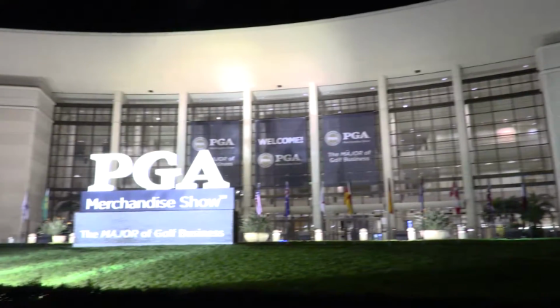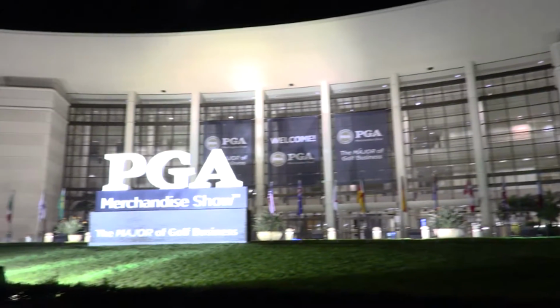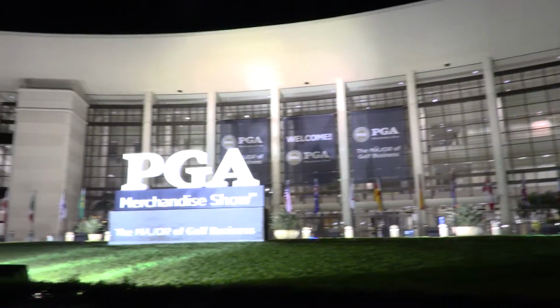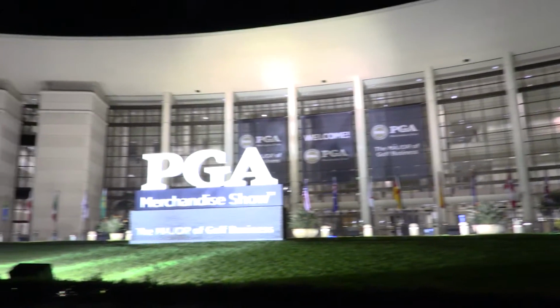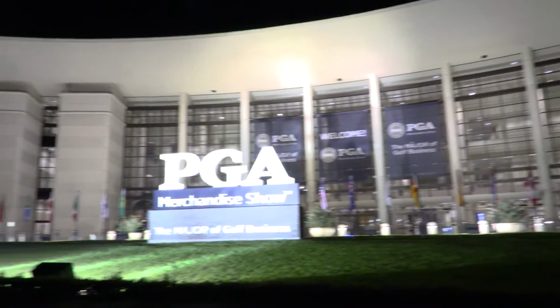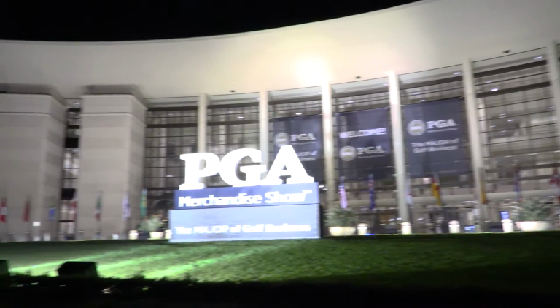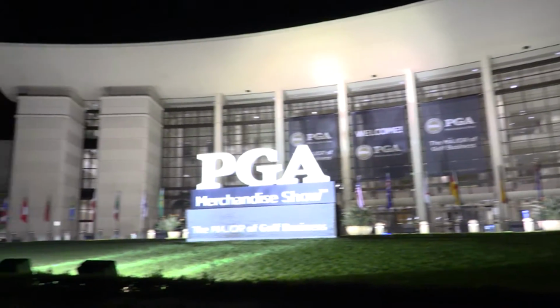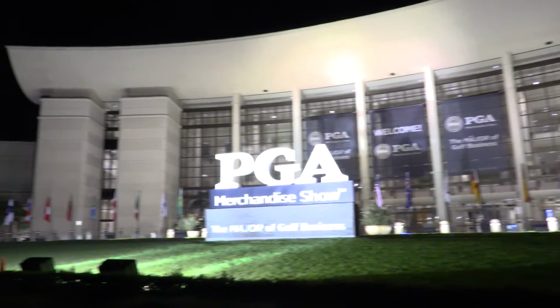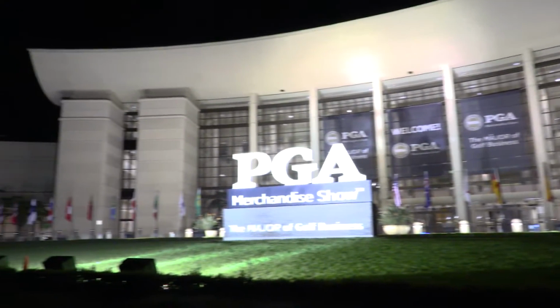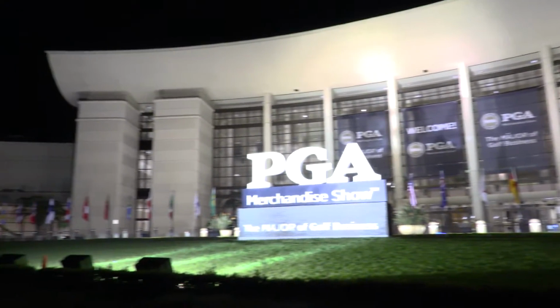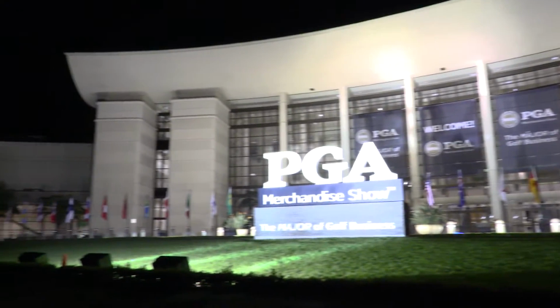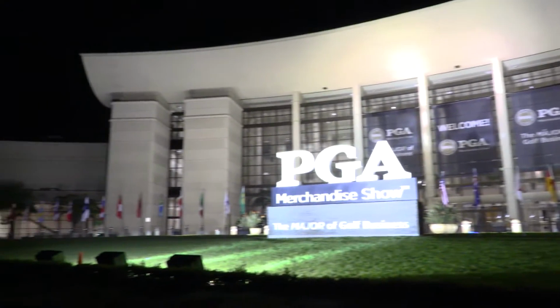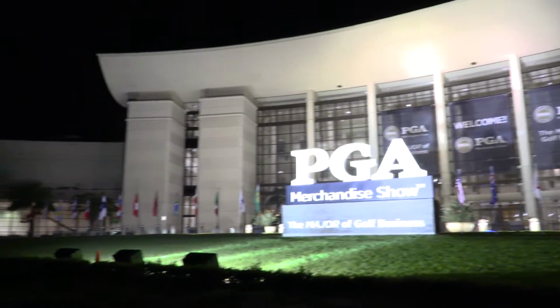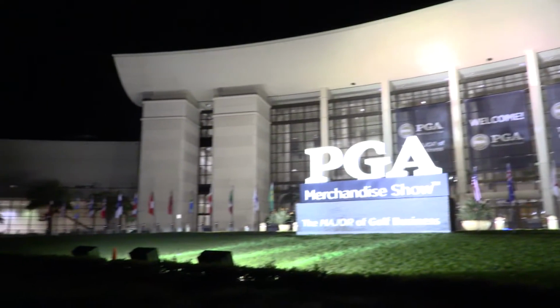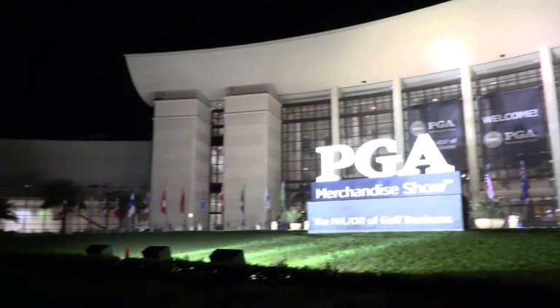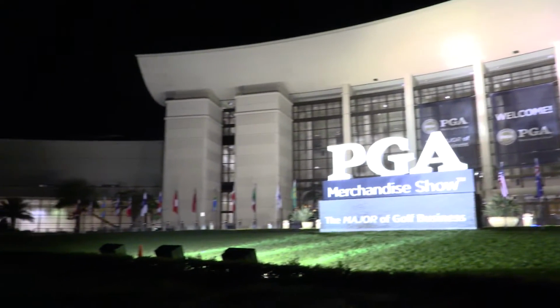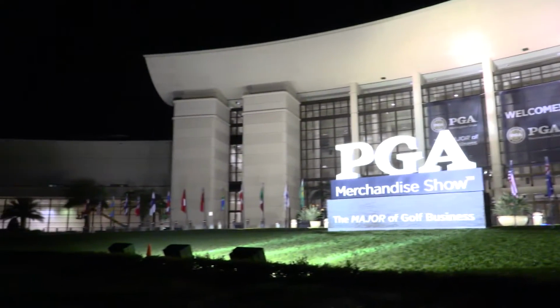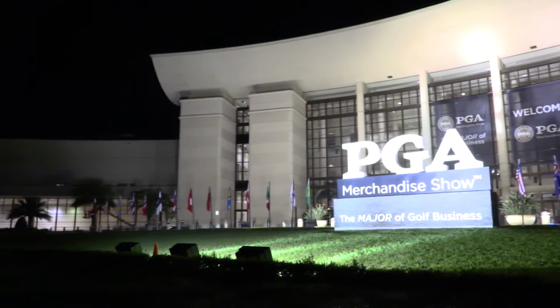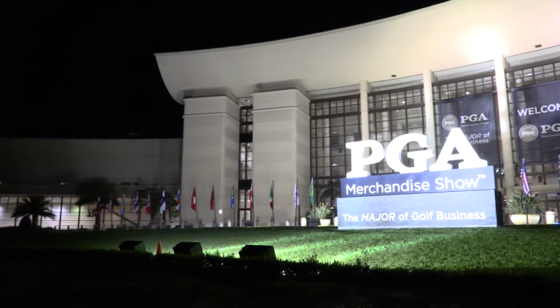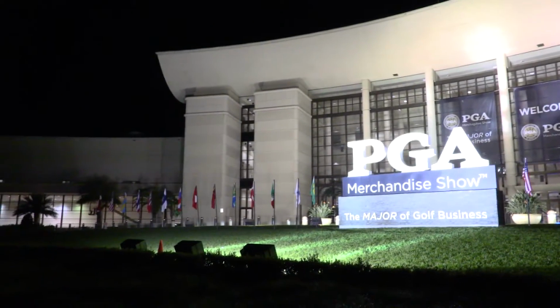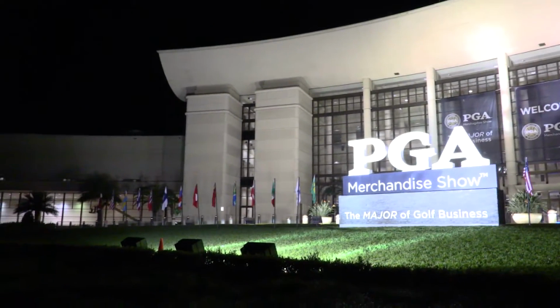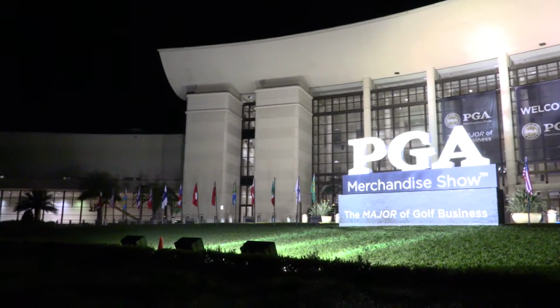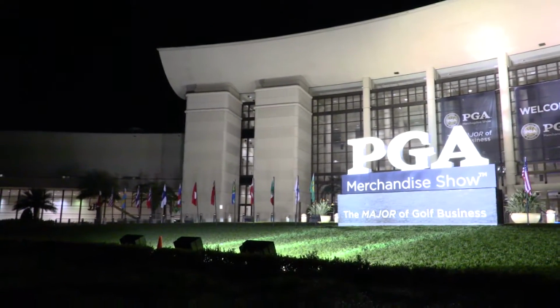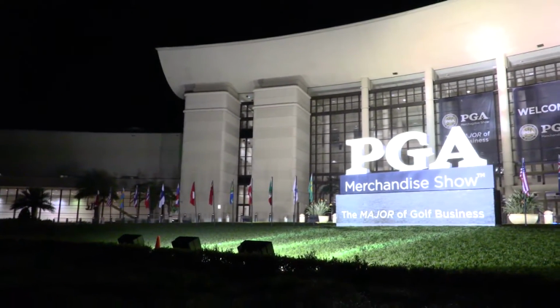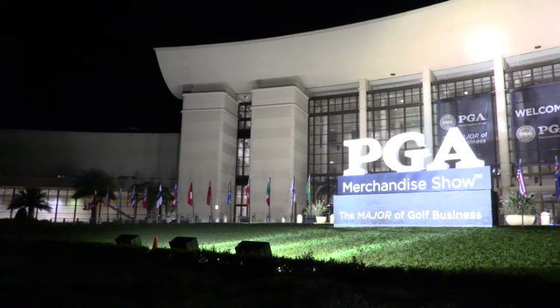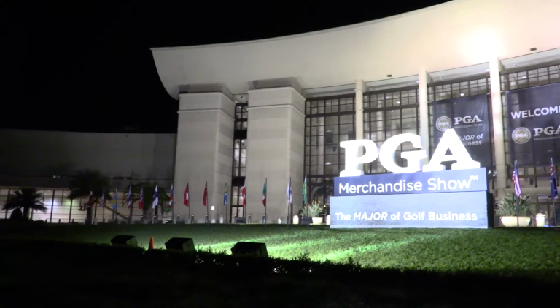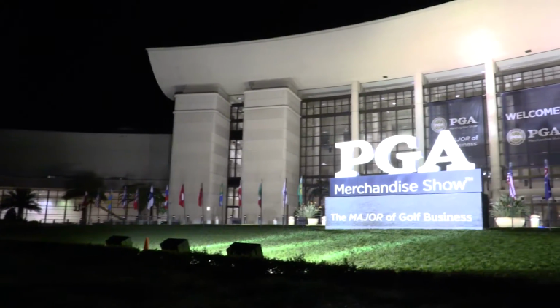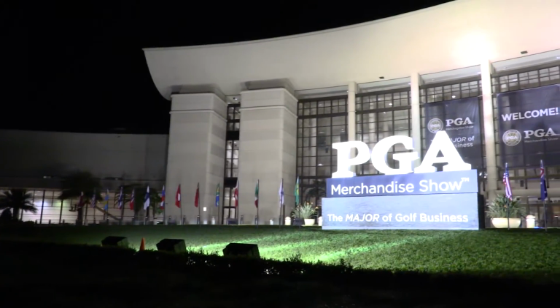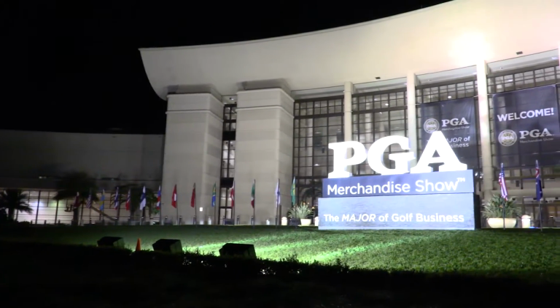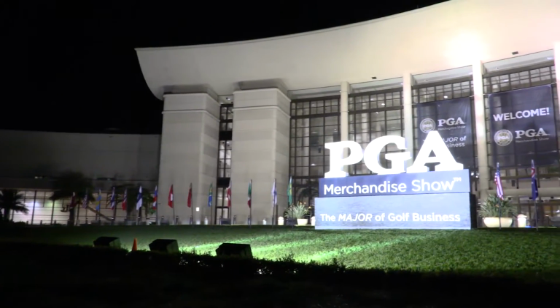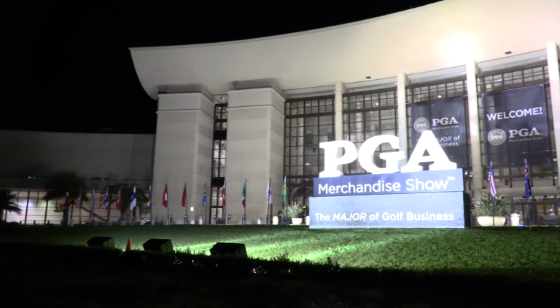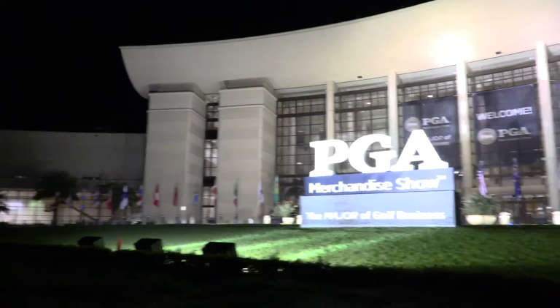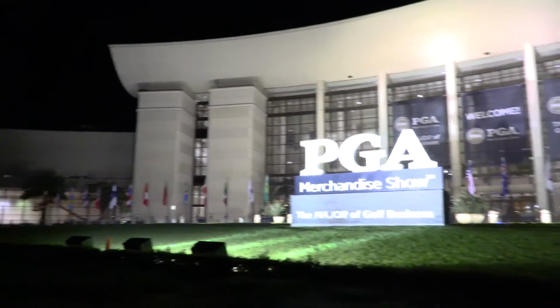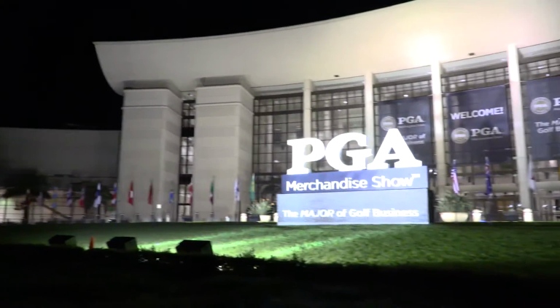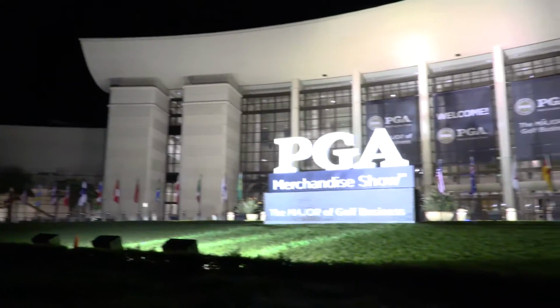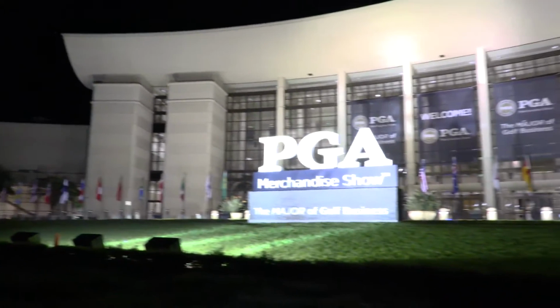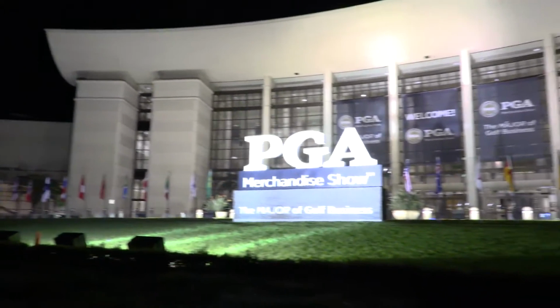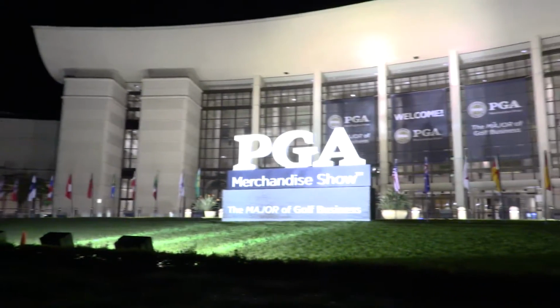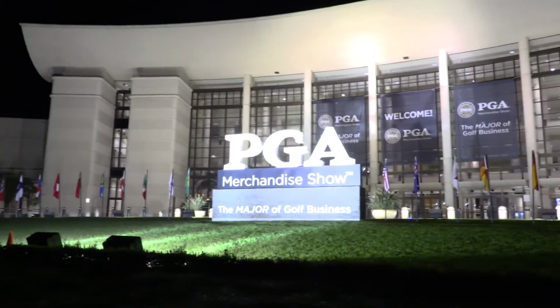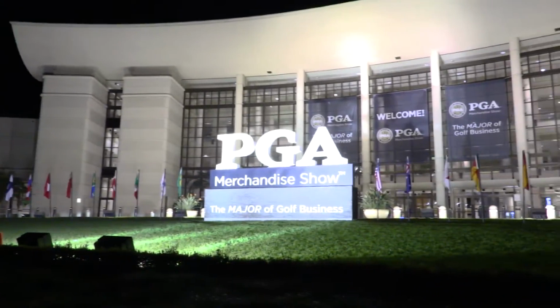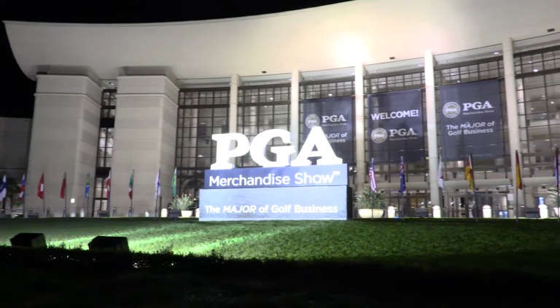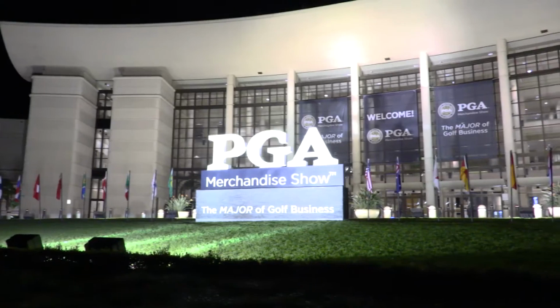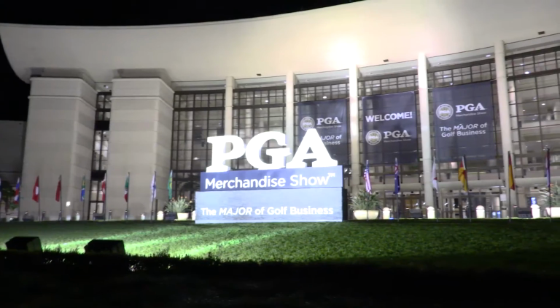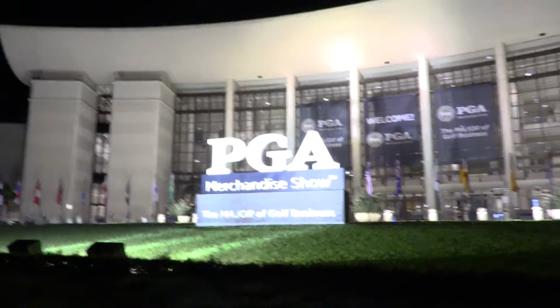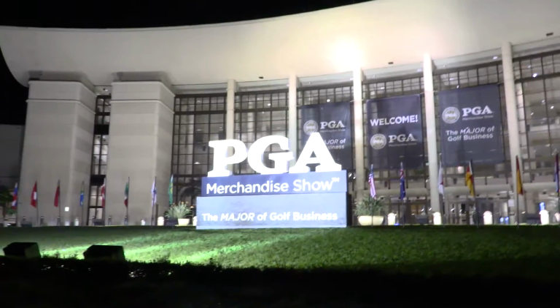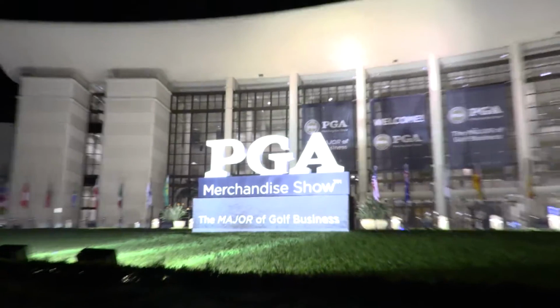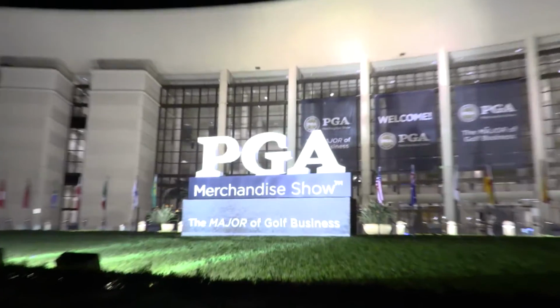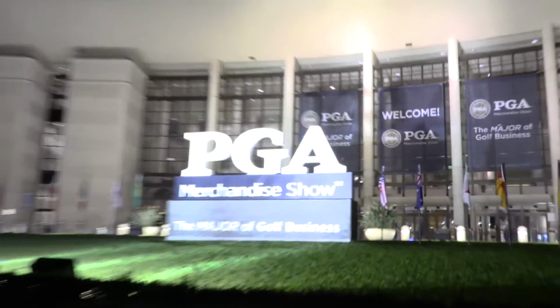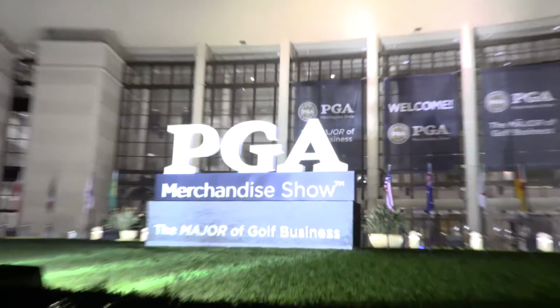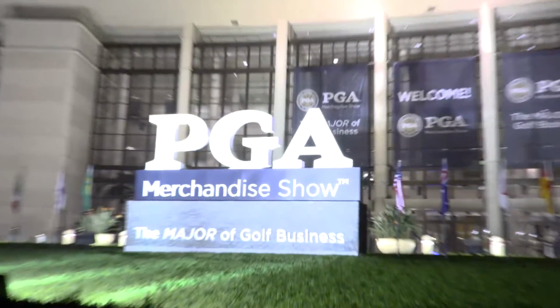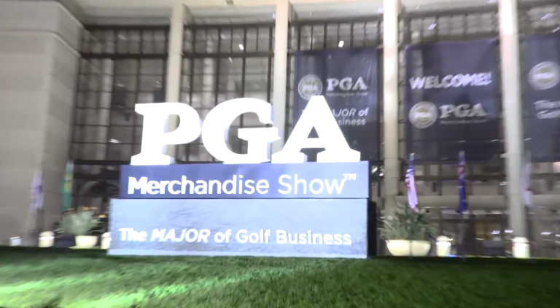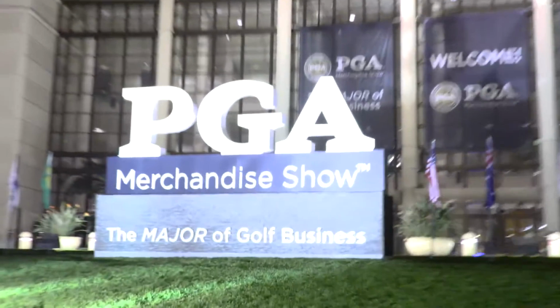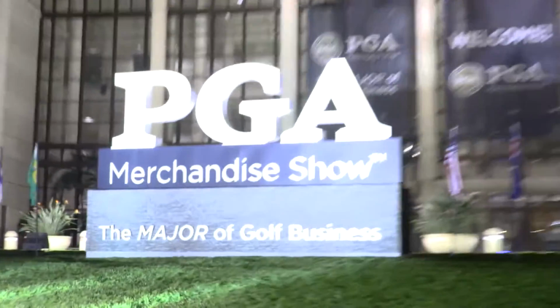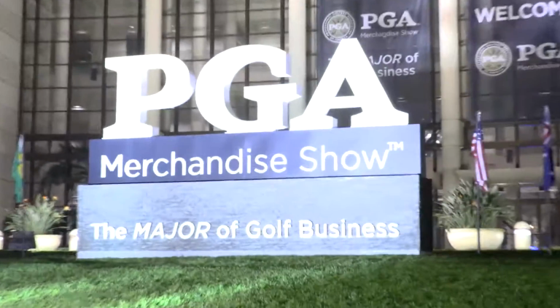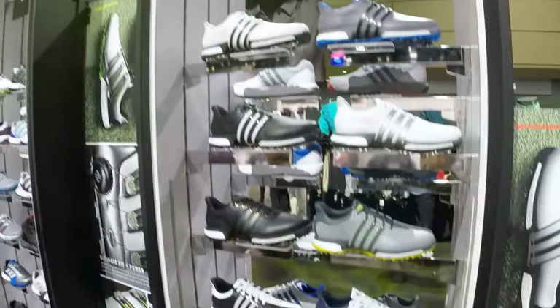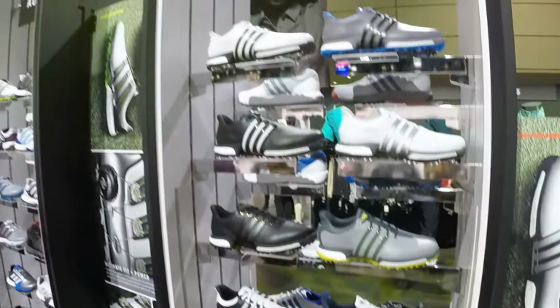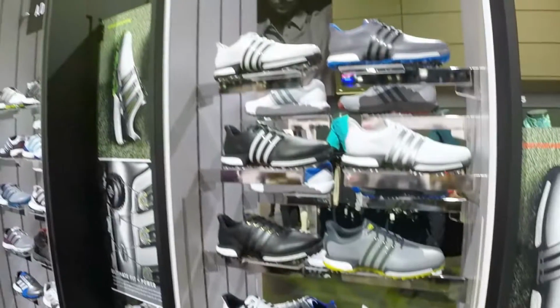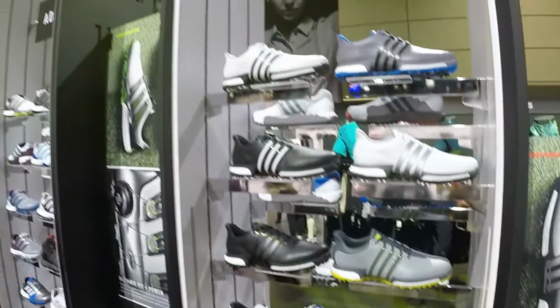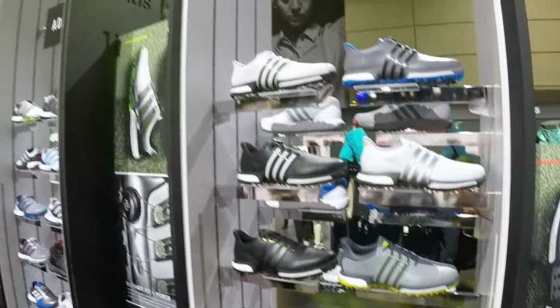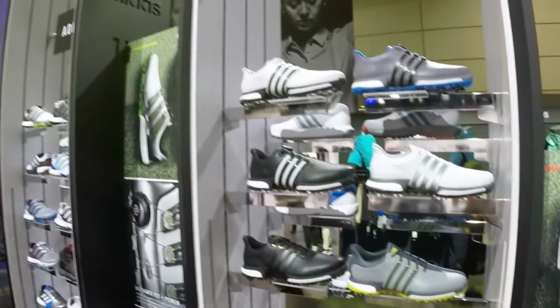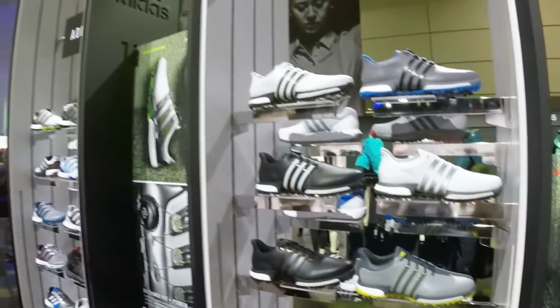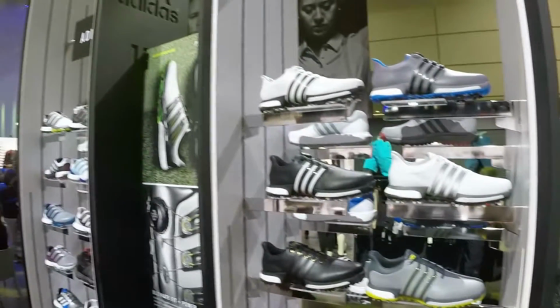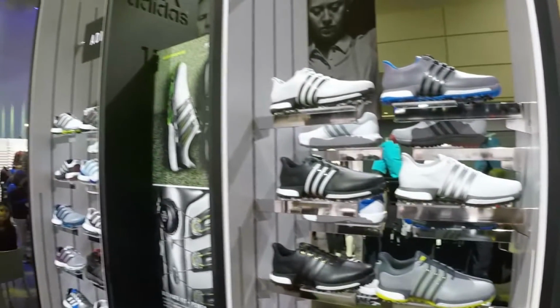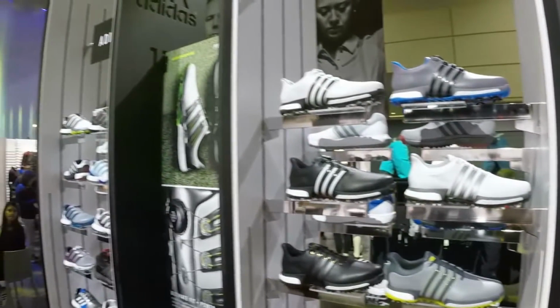Hi, Chris Wallace from TGW. We're here at the 2017 PGA Show in Orlando, Florida. I'm with Mason from Adidas.